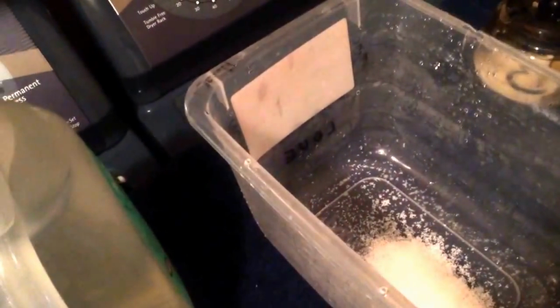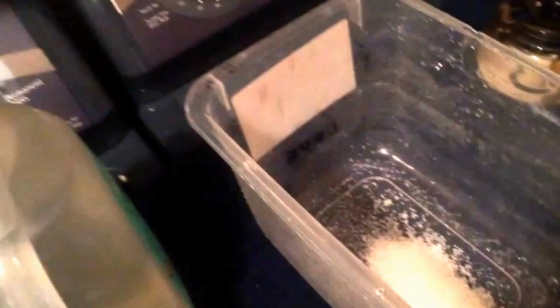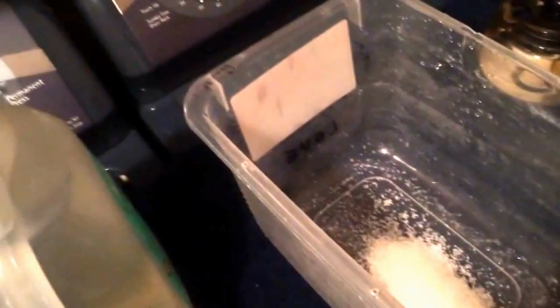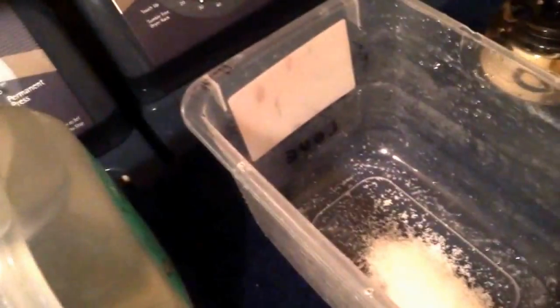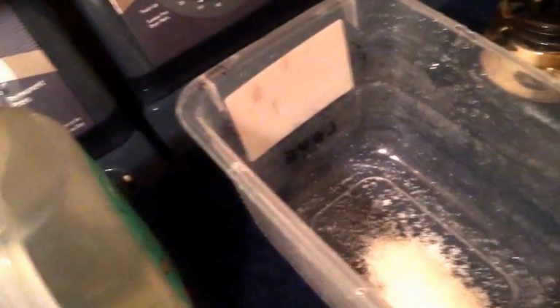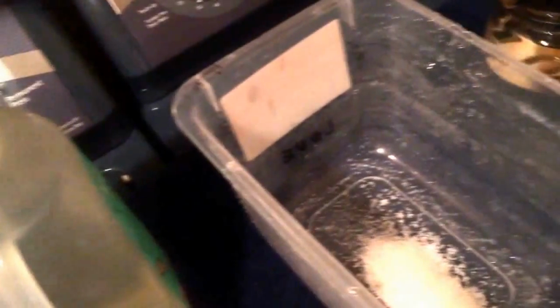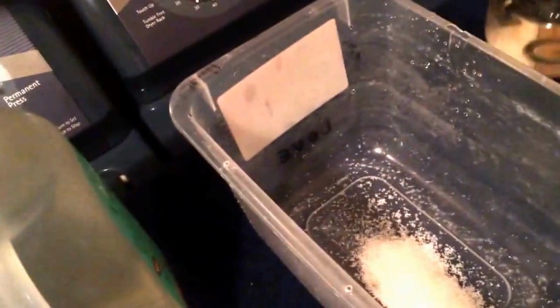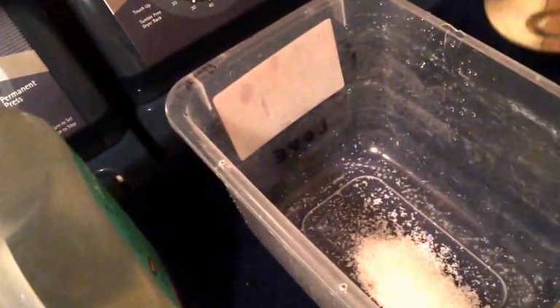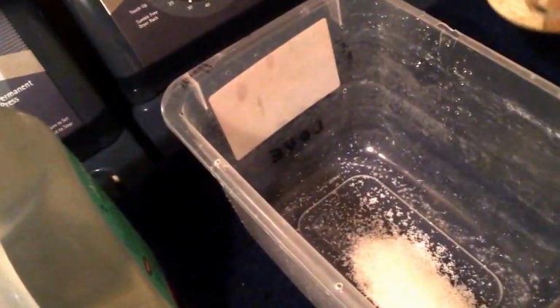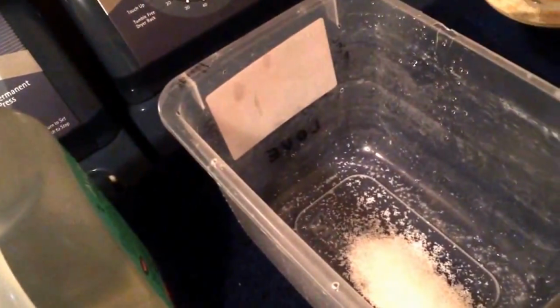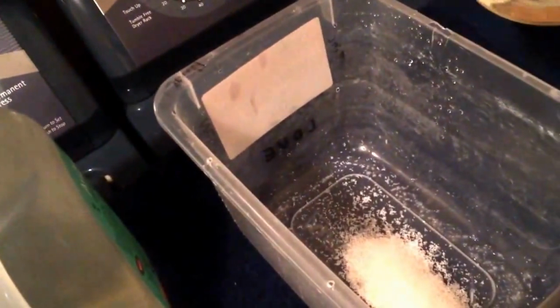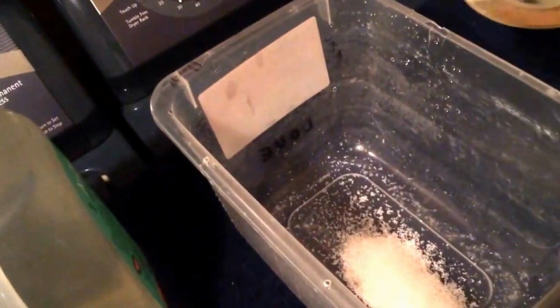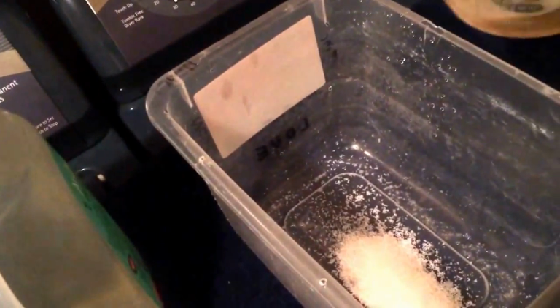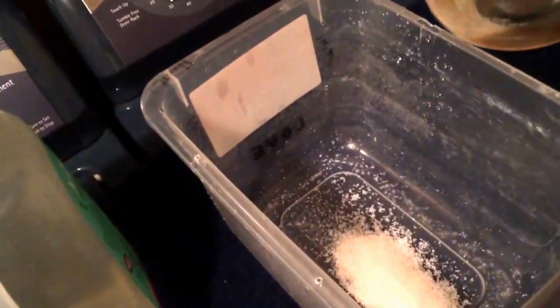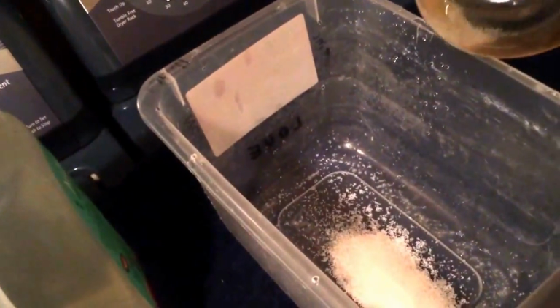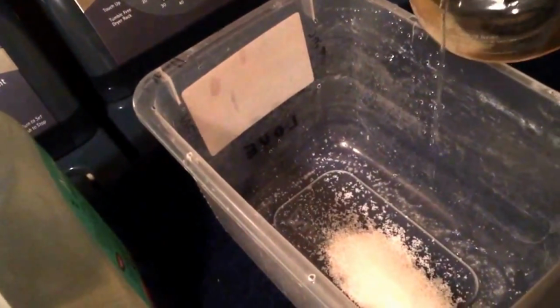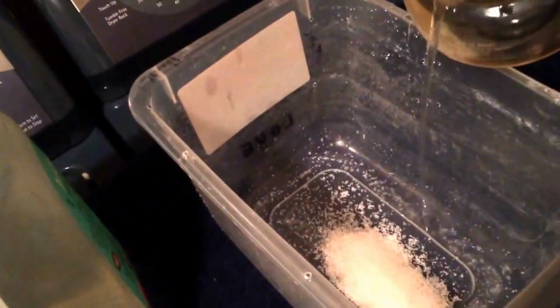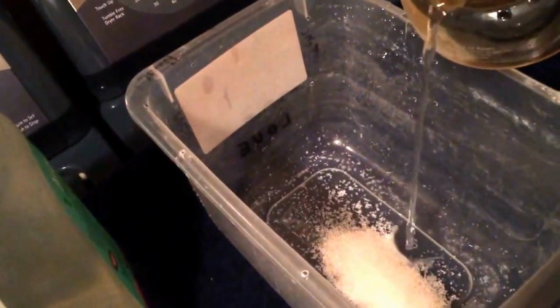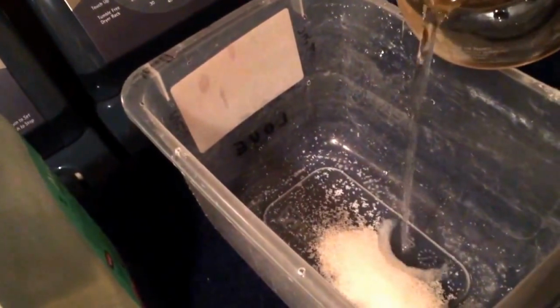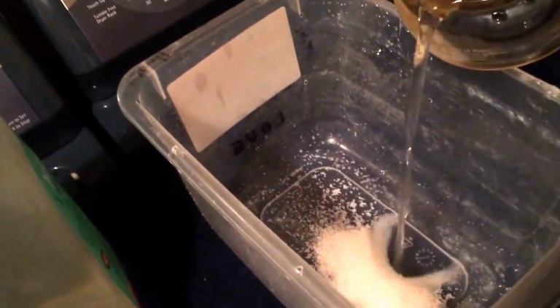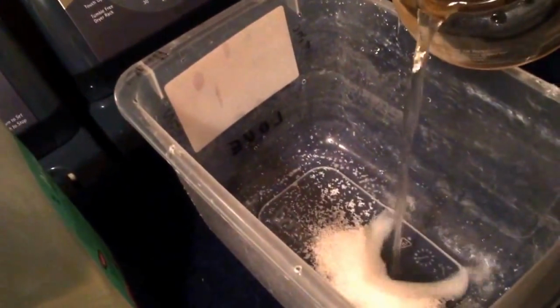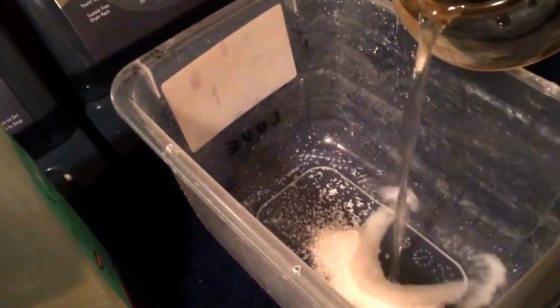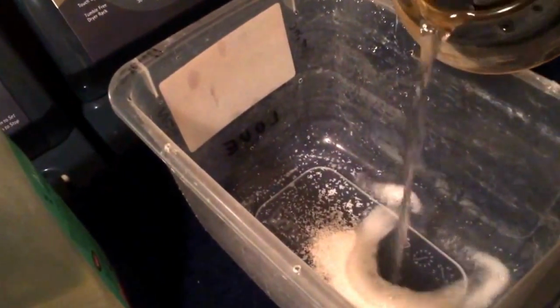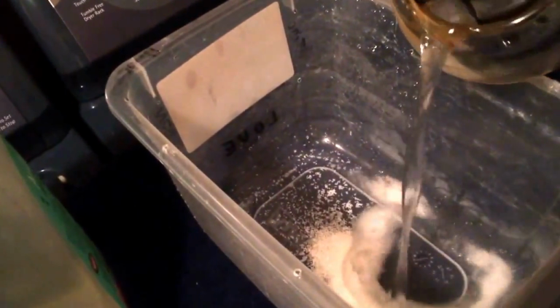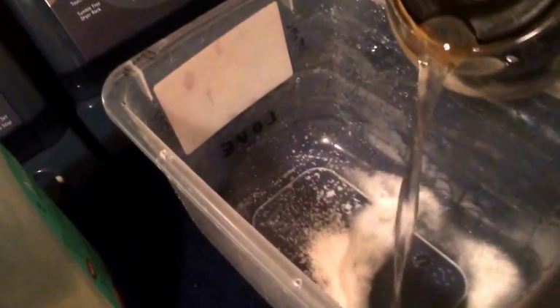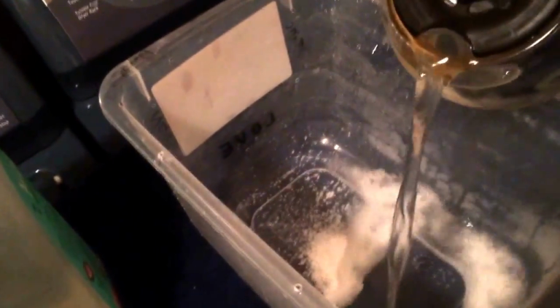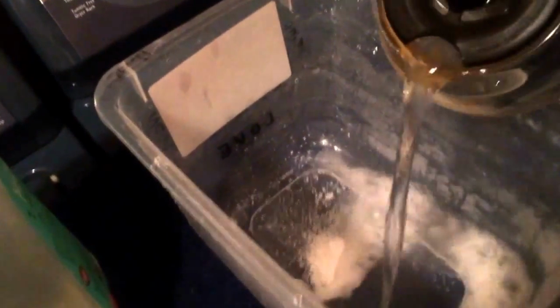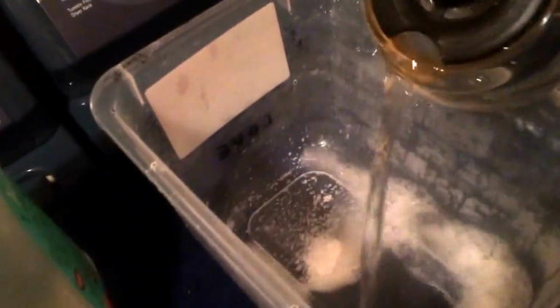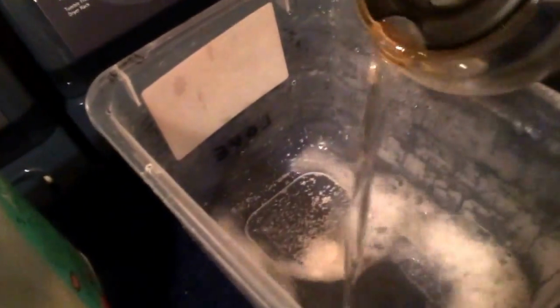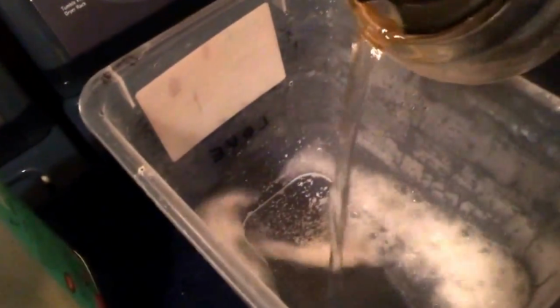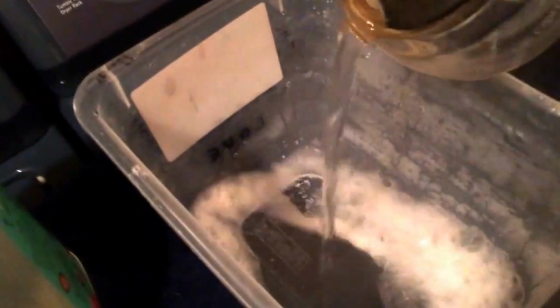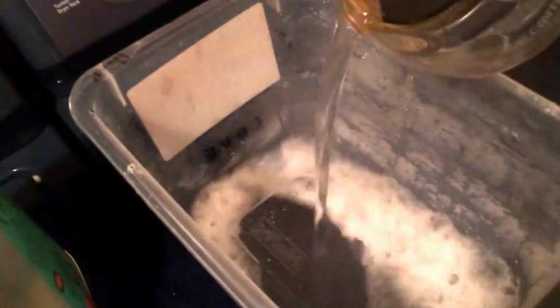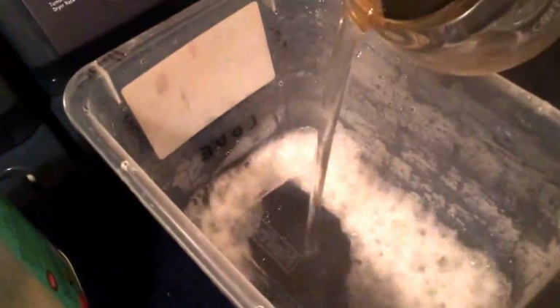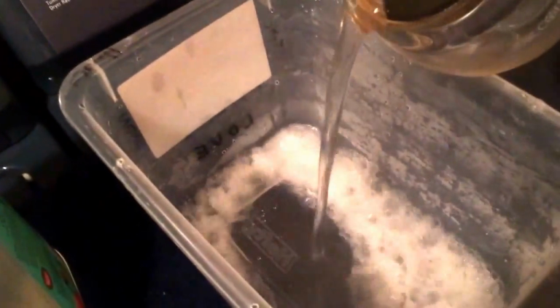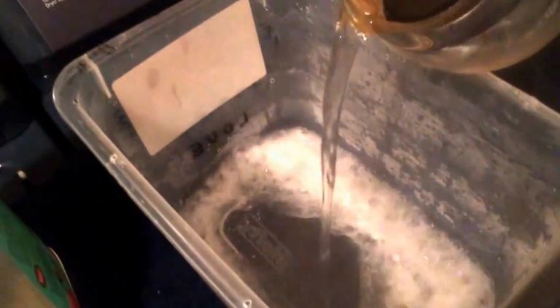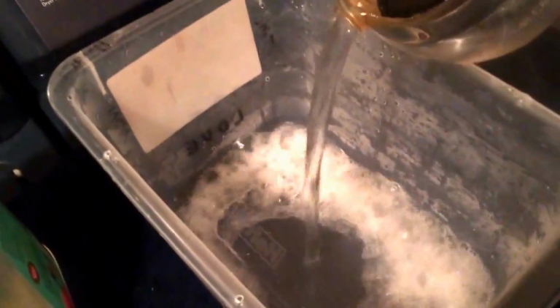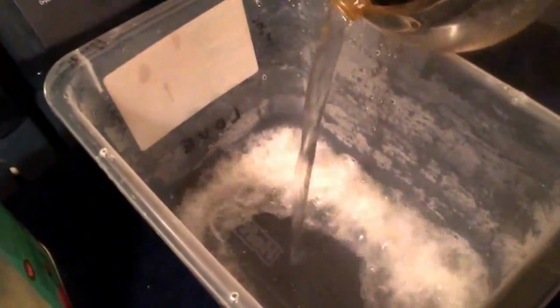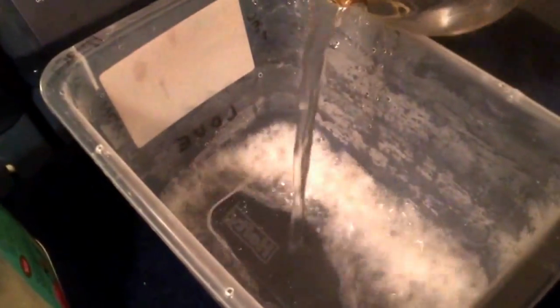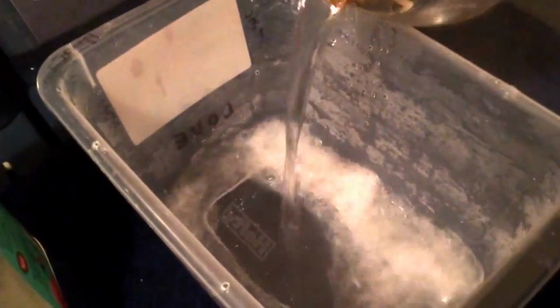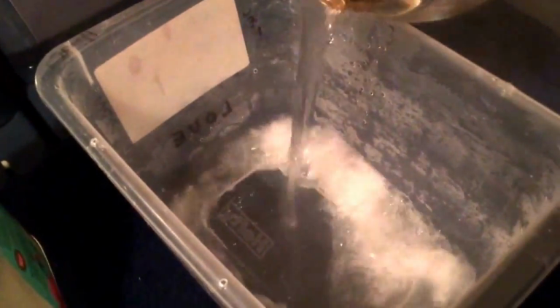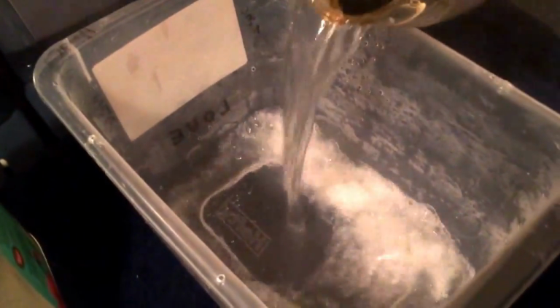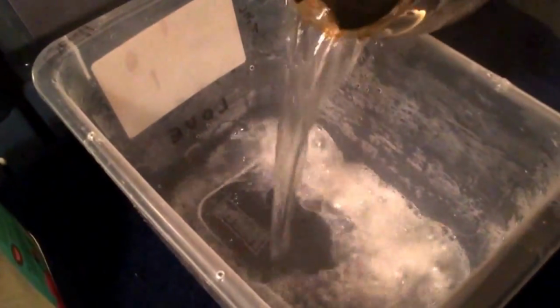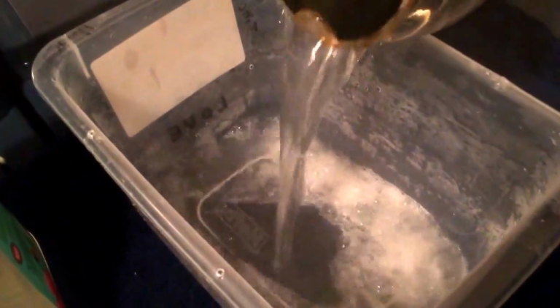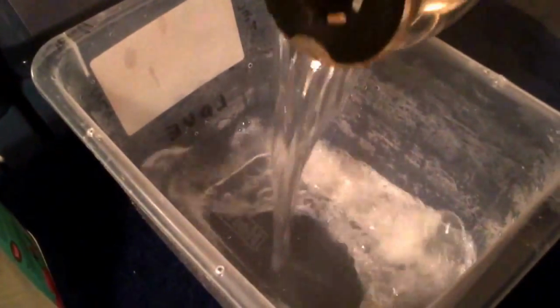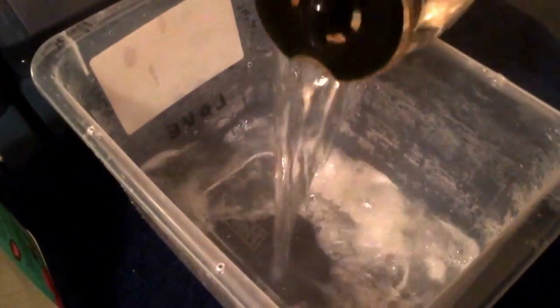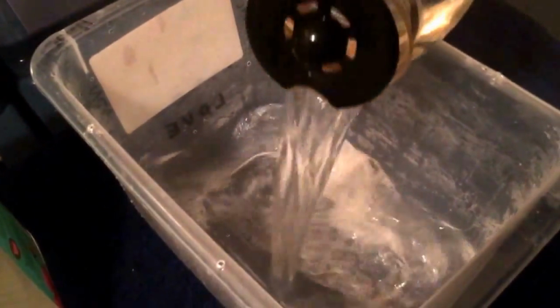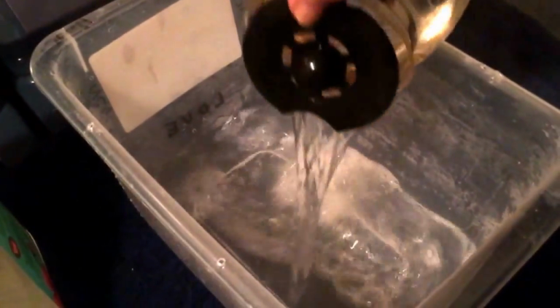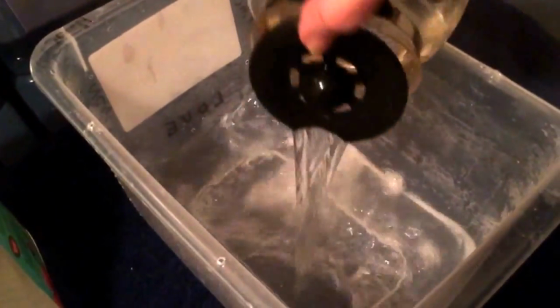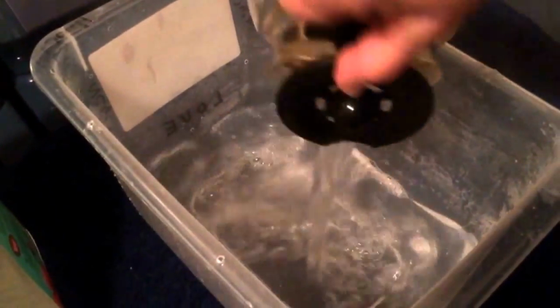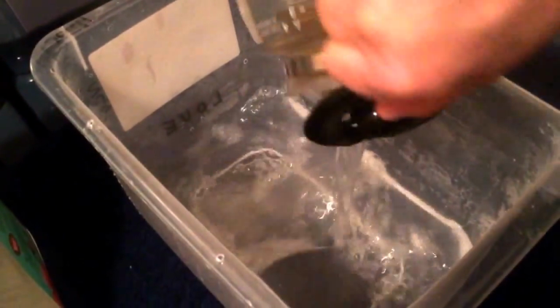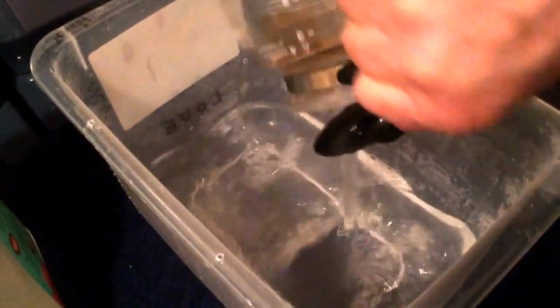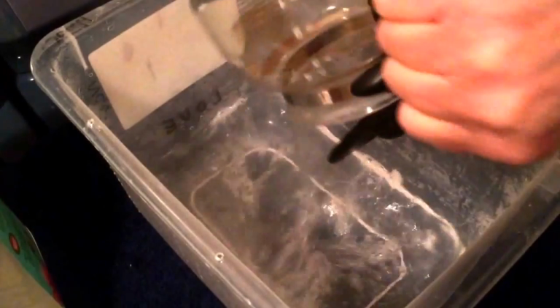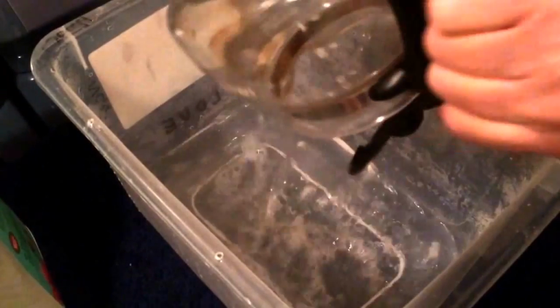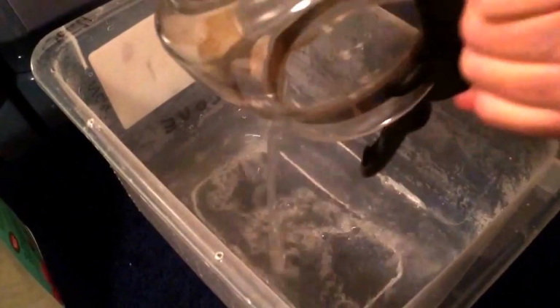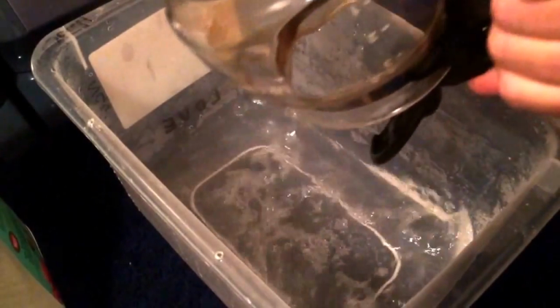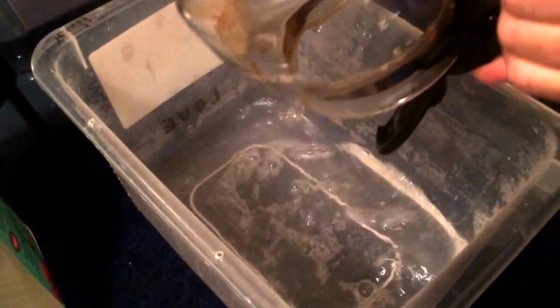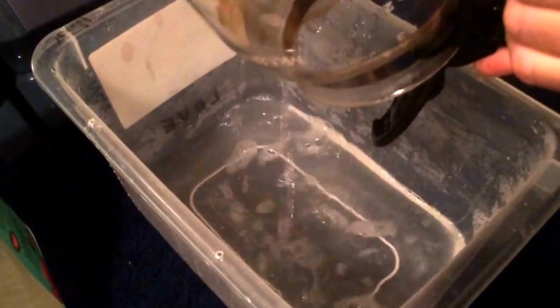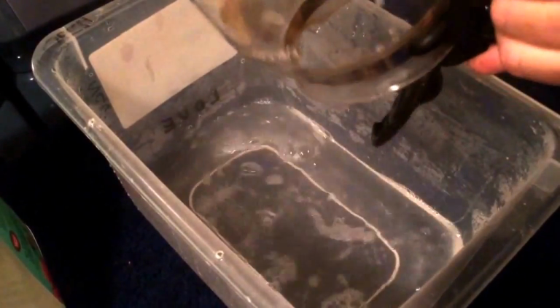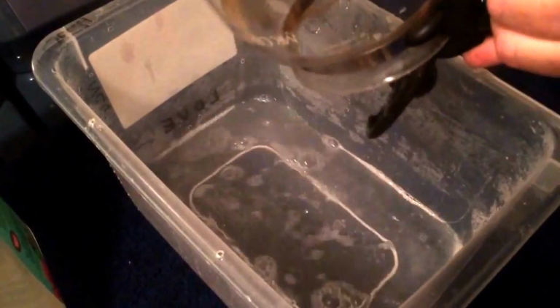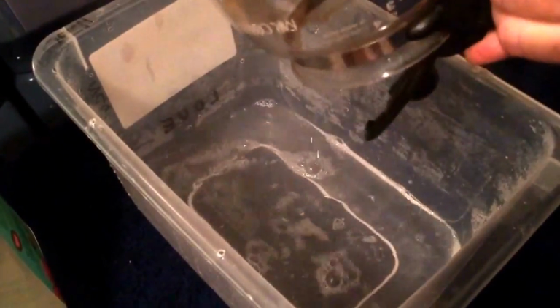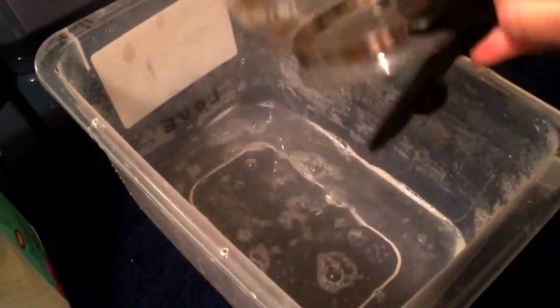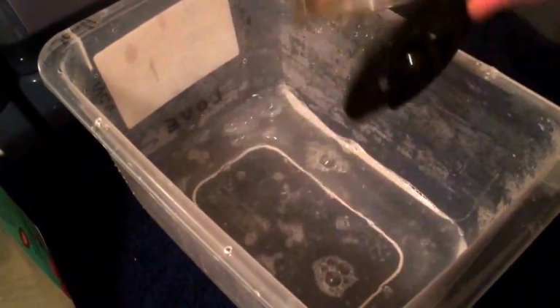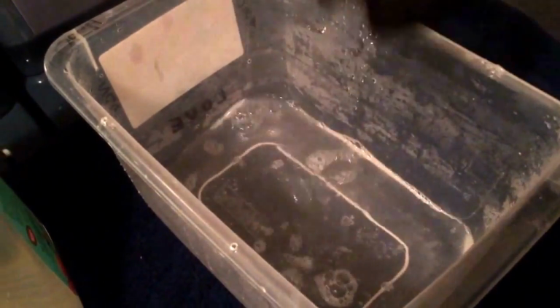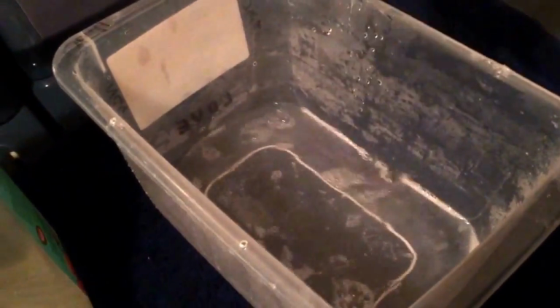We'll turn it on here in just a second. We'll just kind of lean back, because it's going to bubble and boil, and there we go.